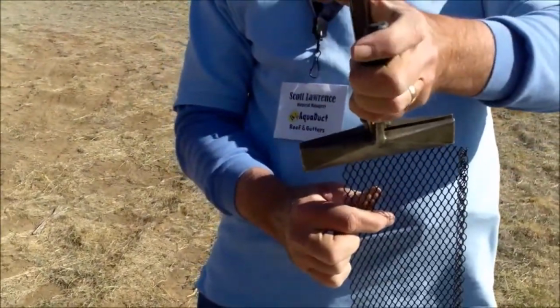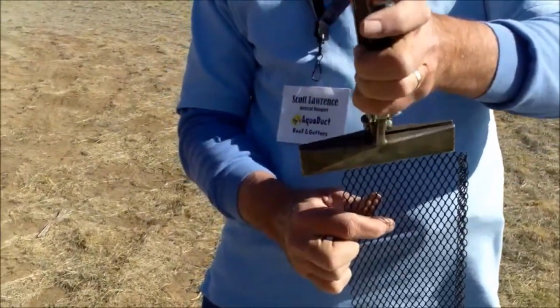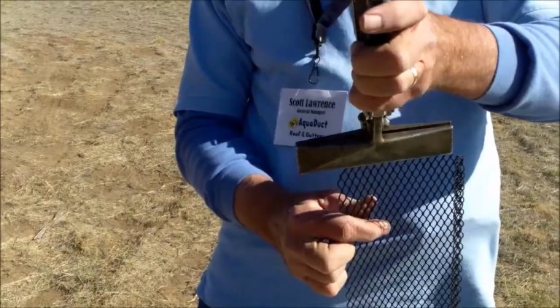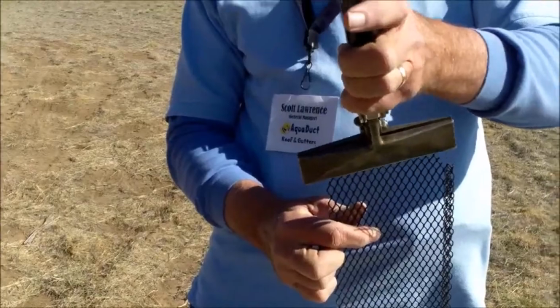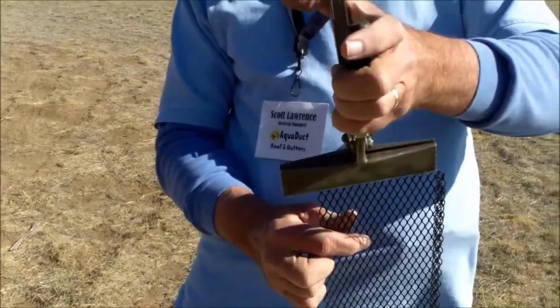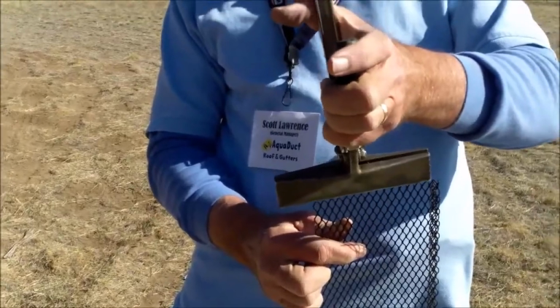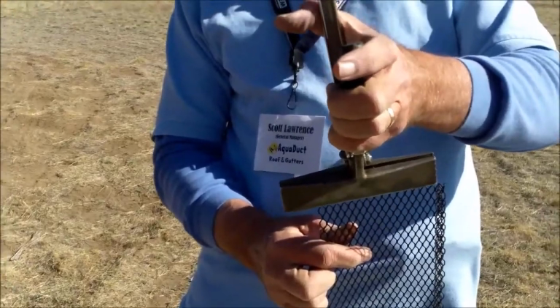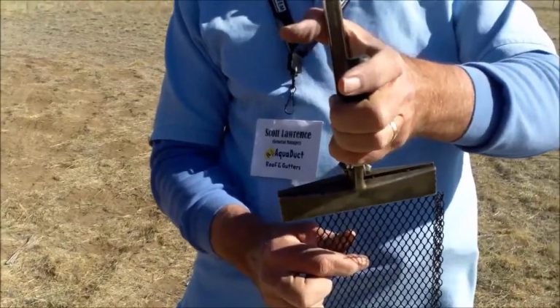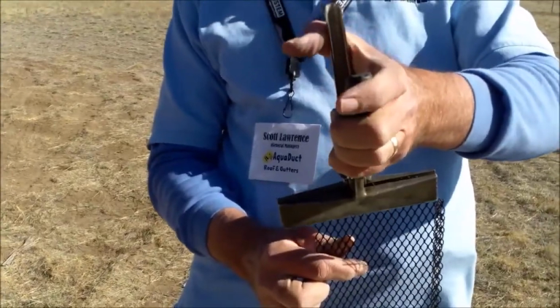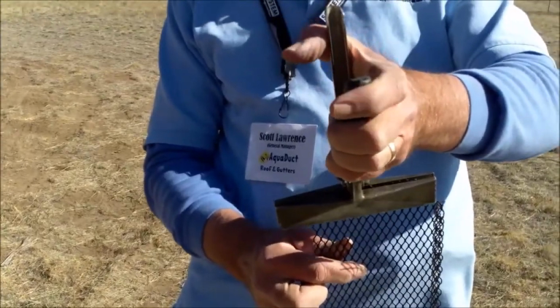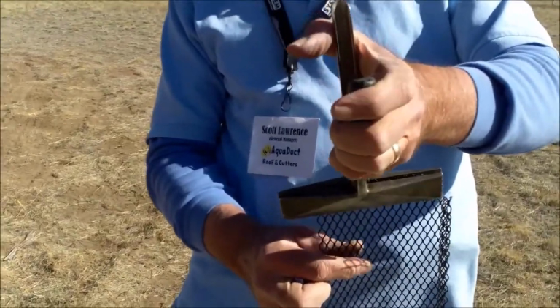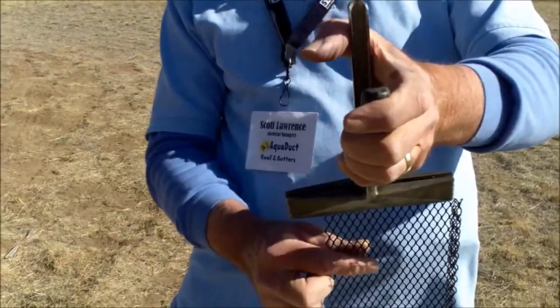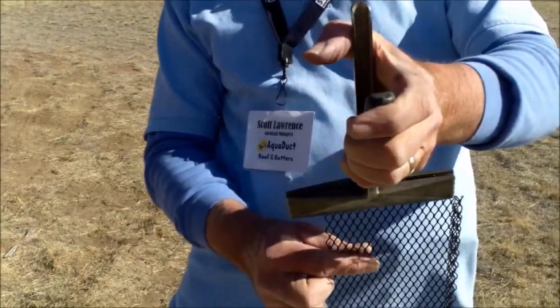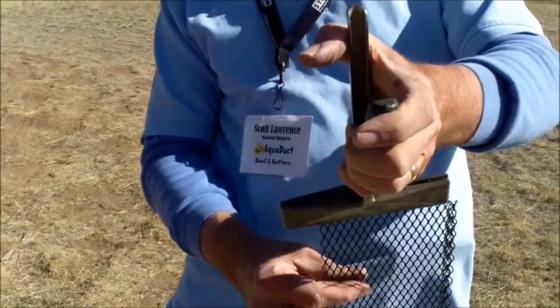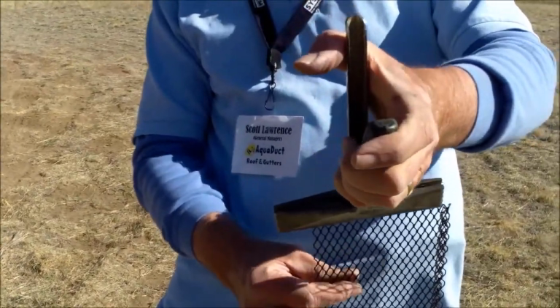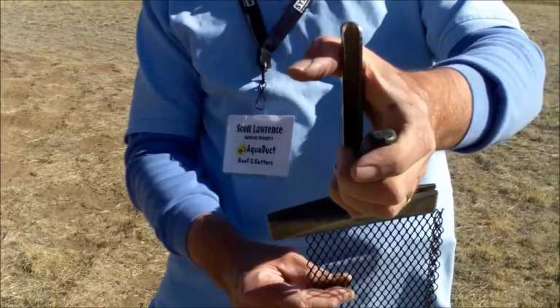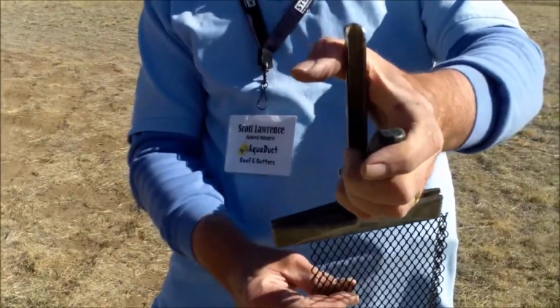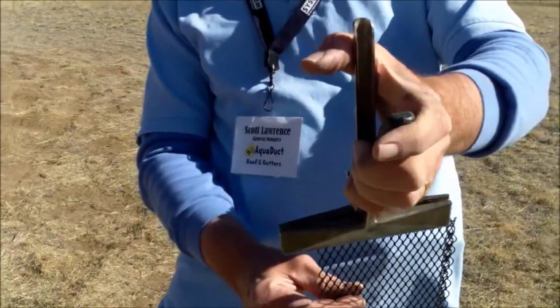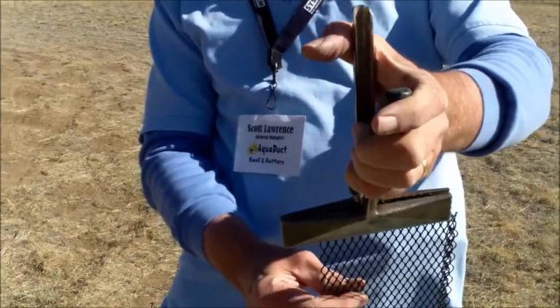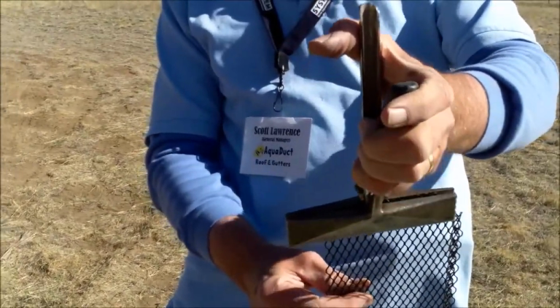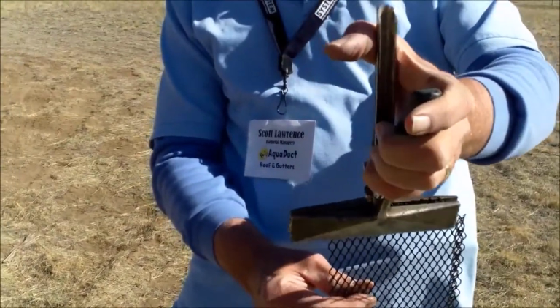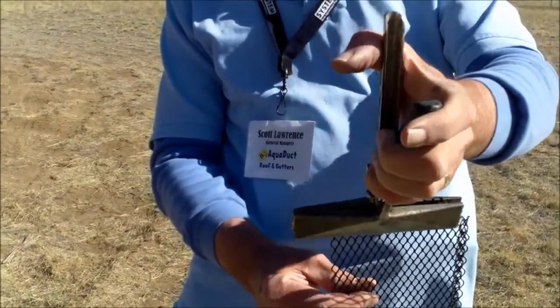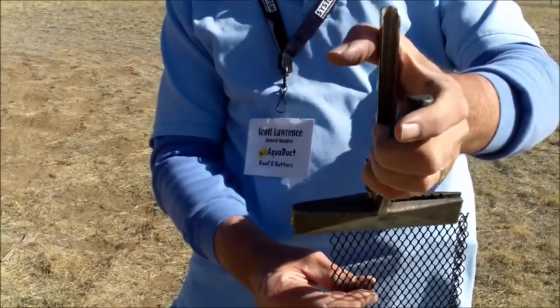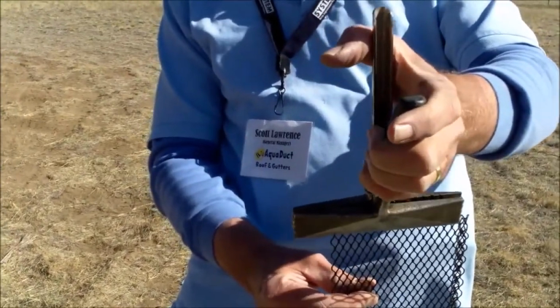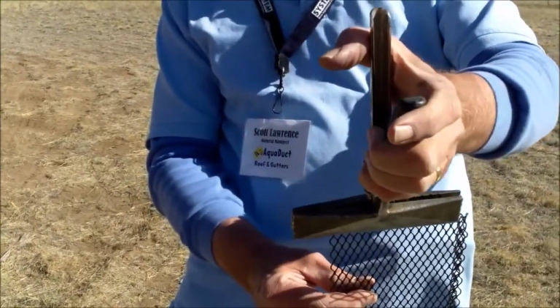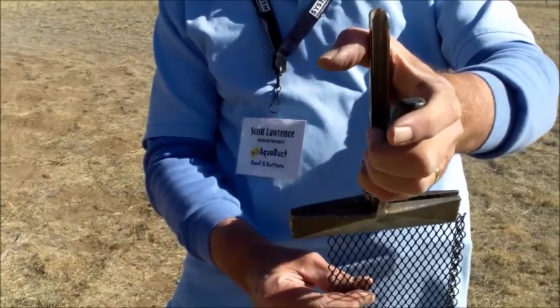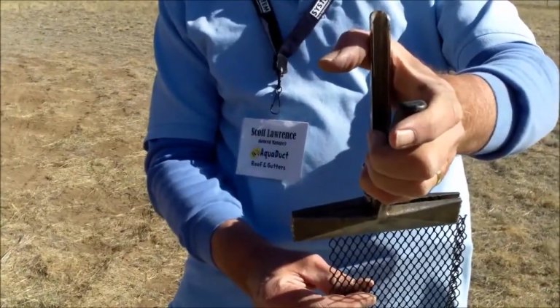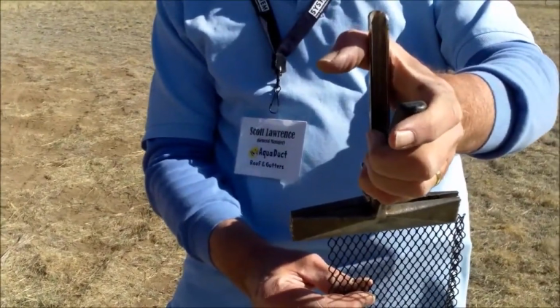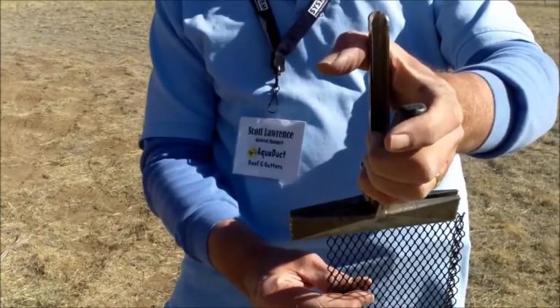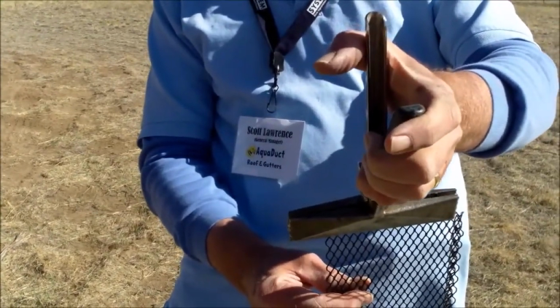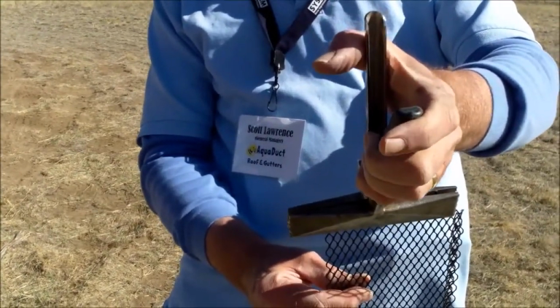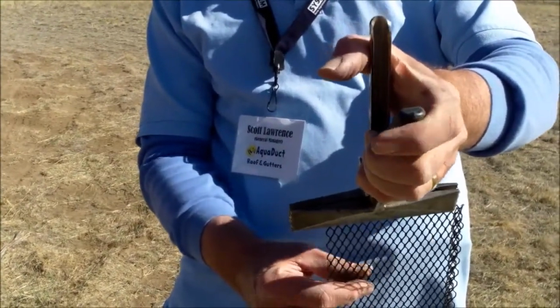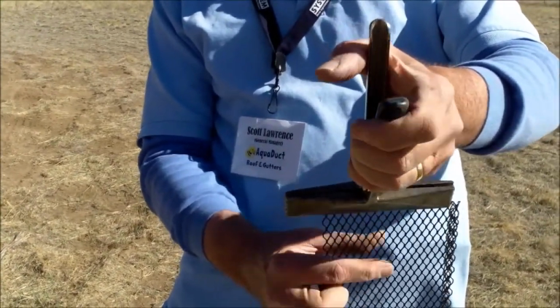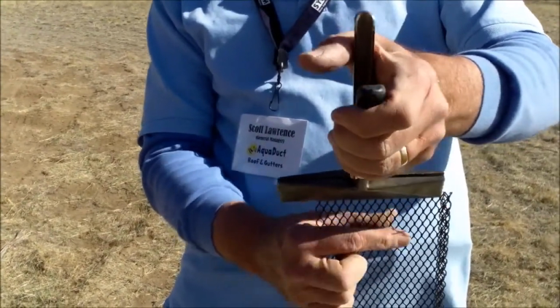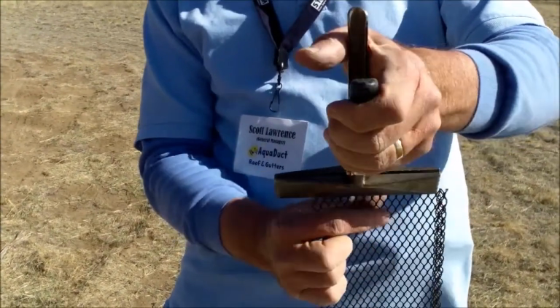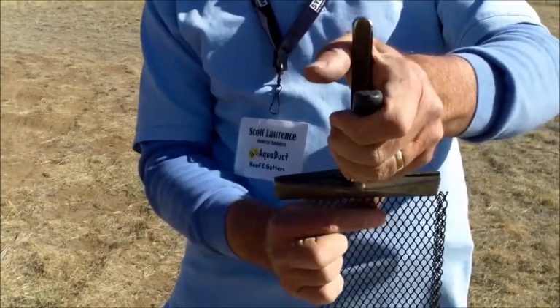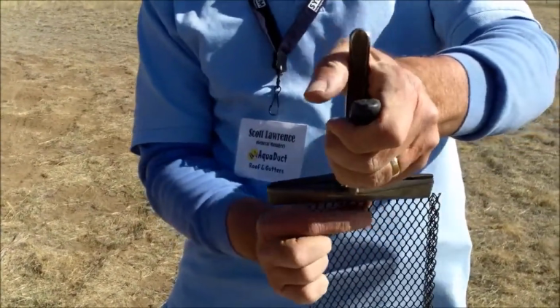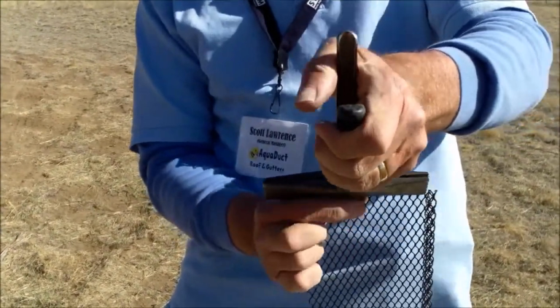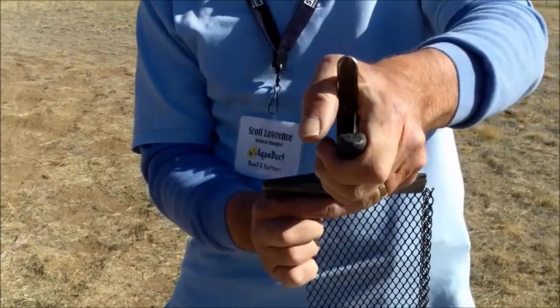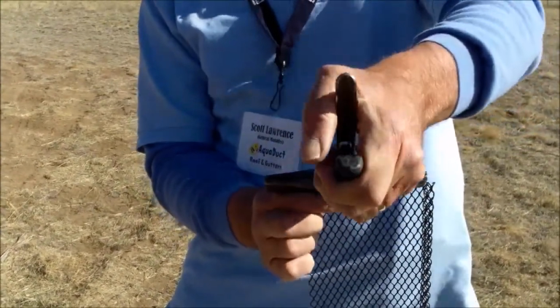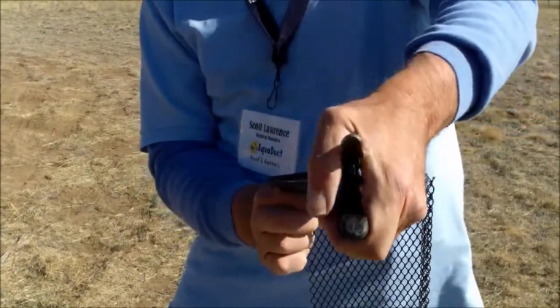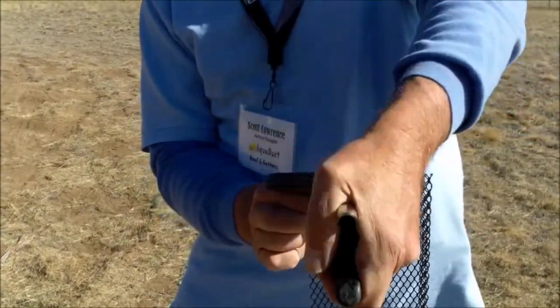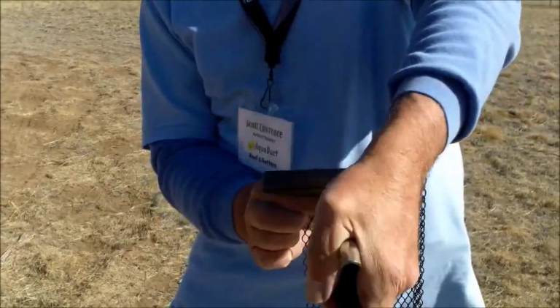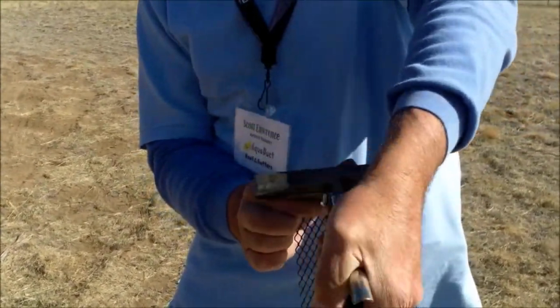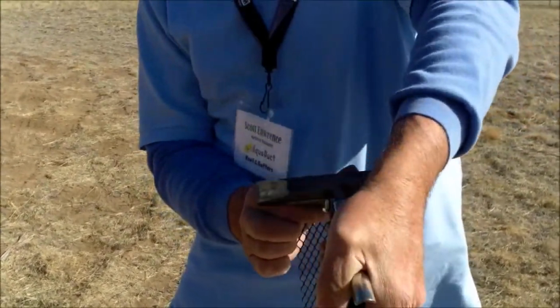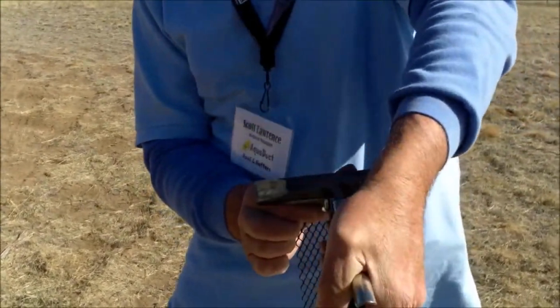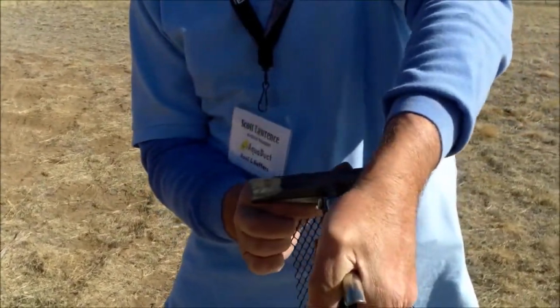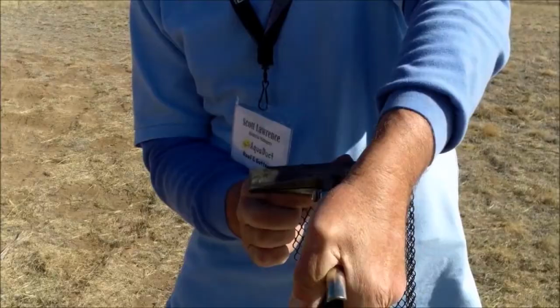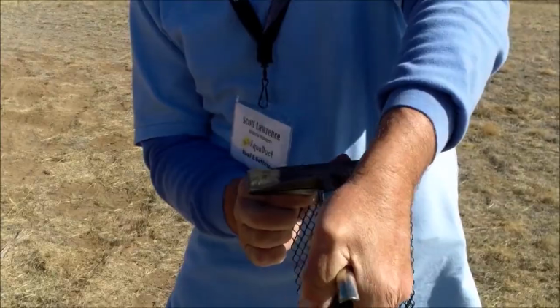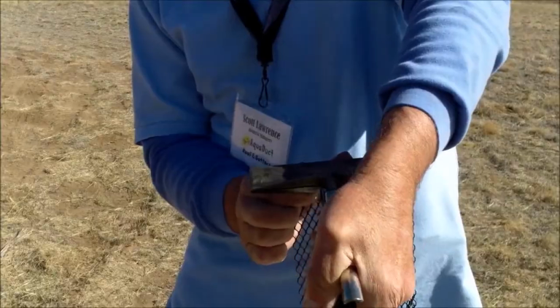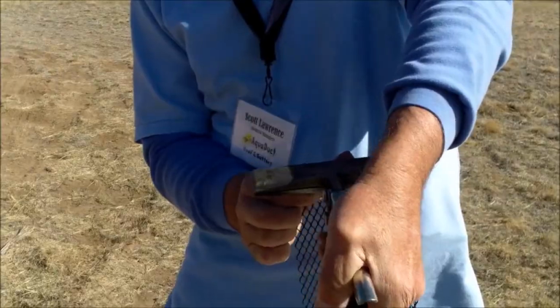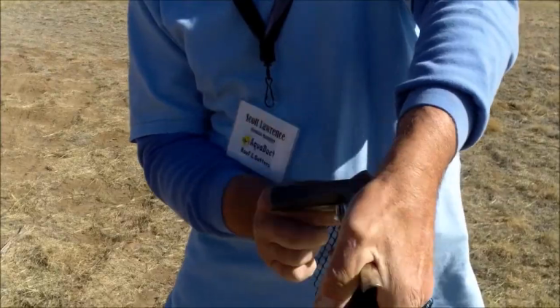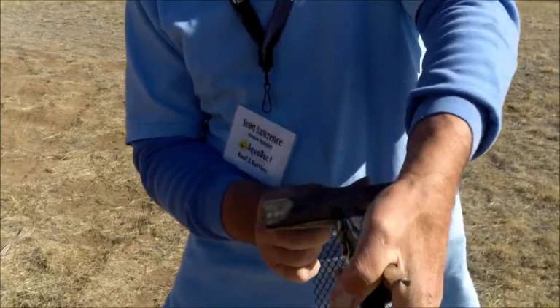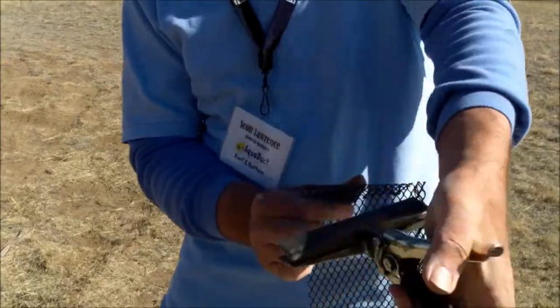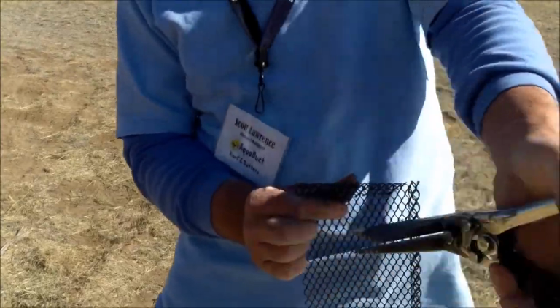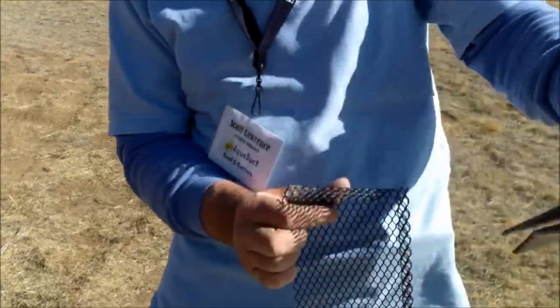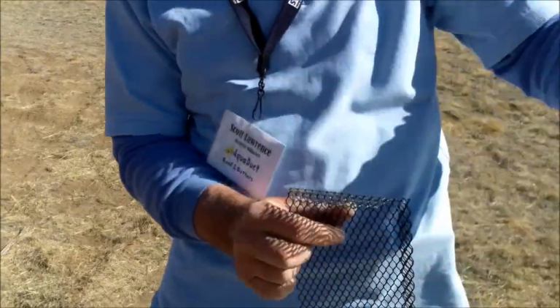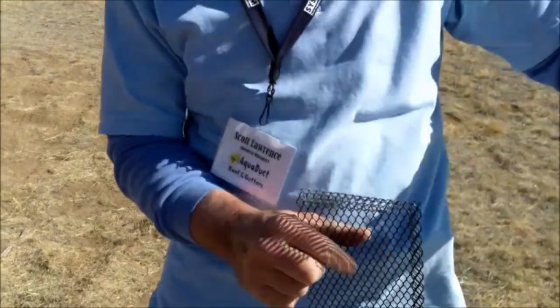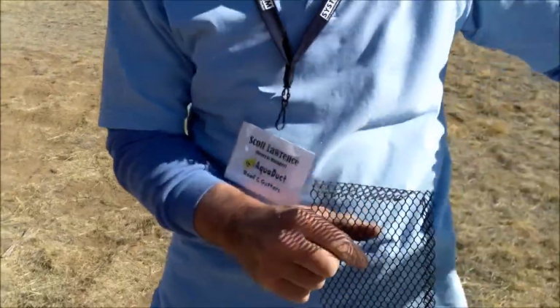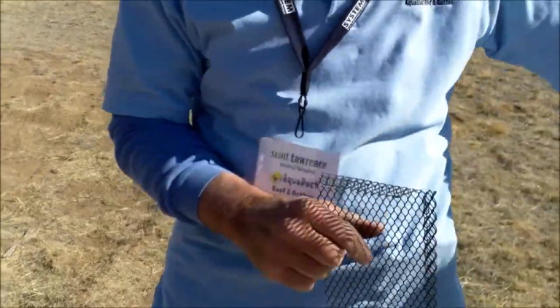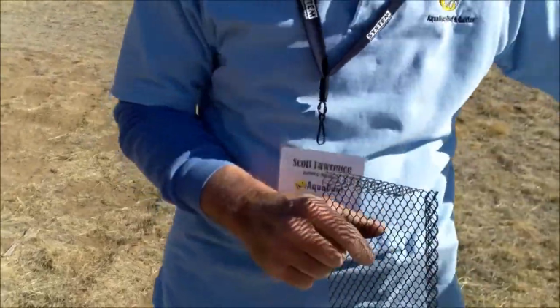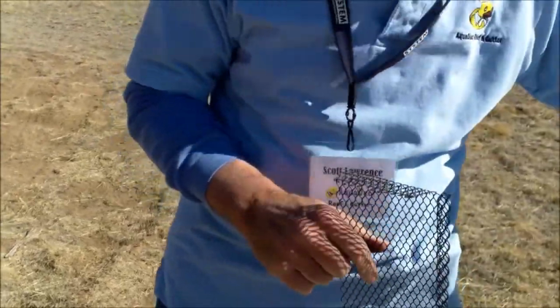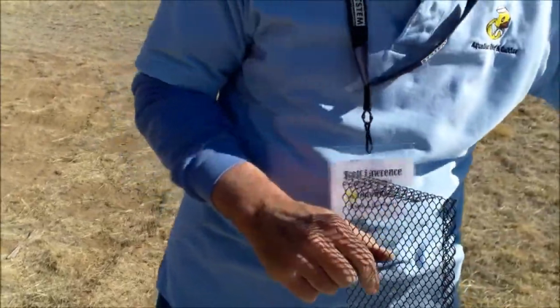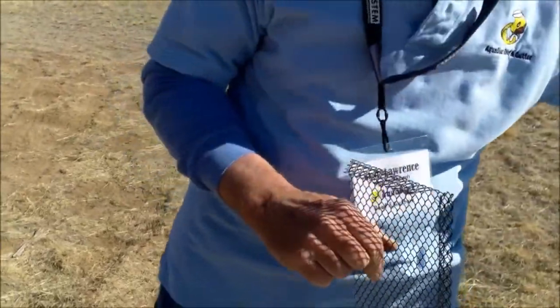Take your hand seamers and bend that down nice and sharp like that.